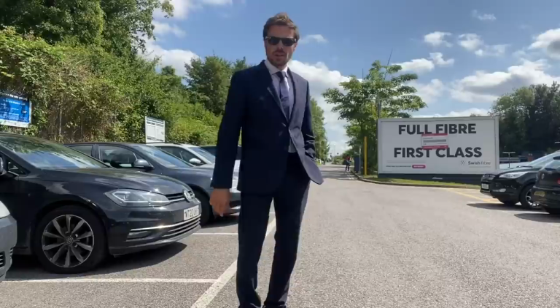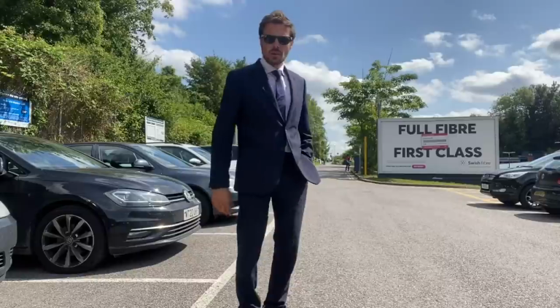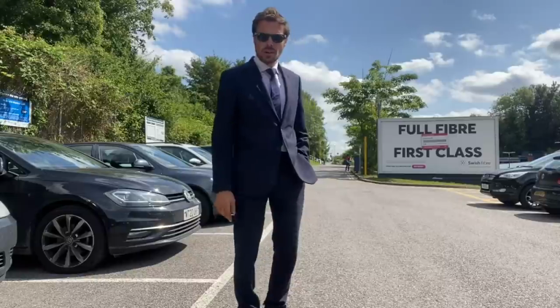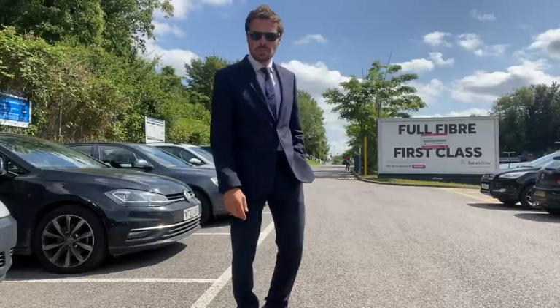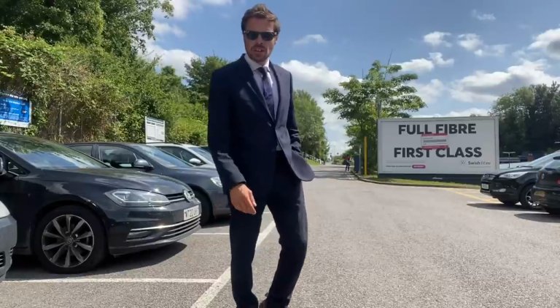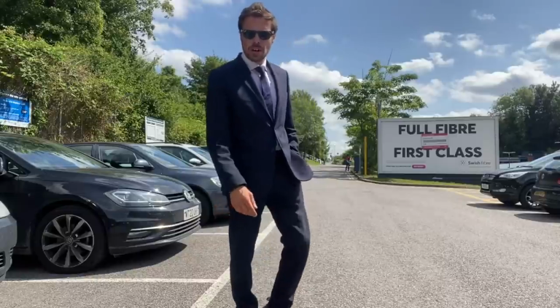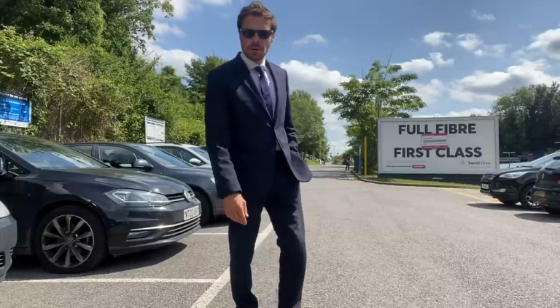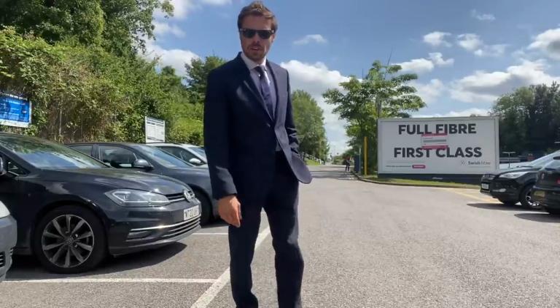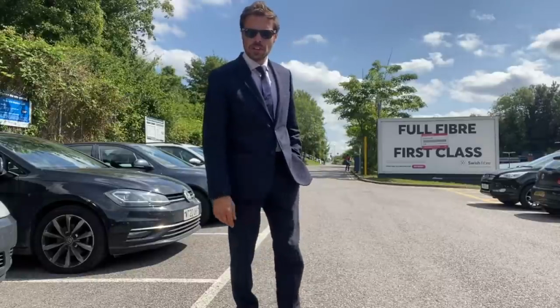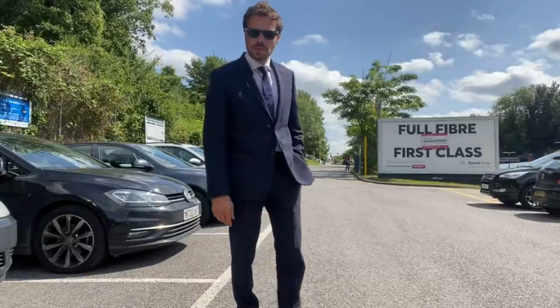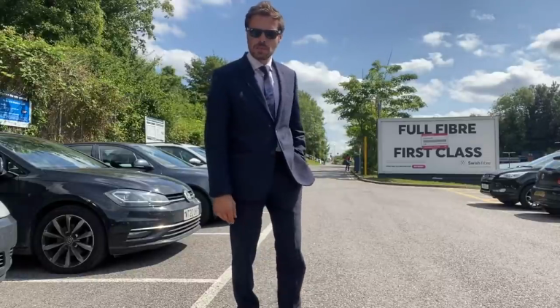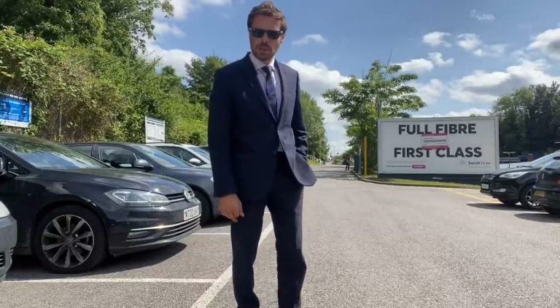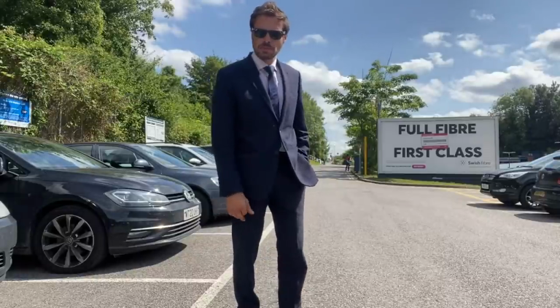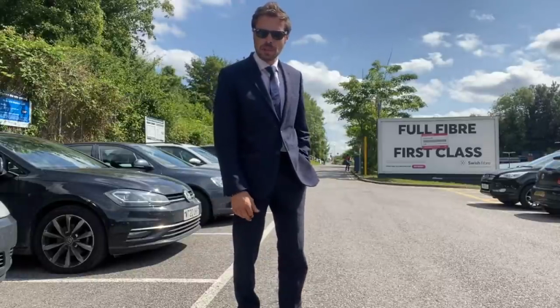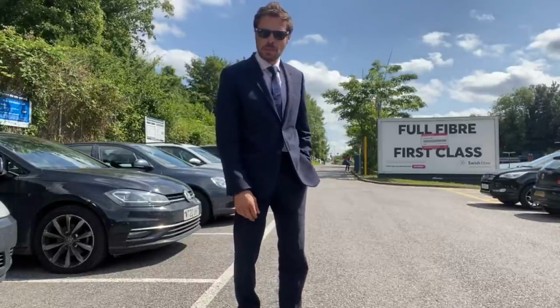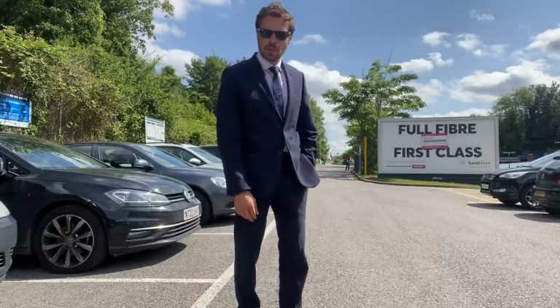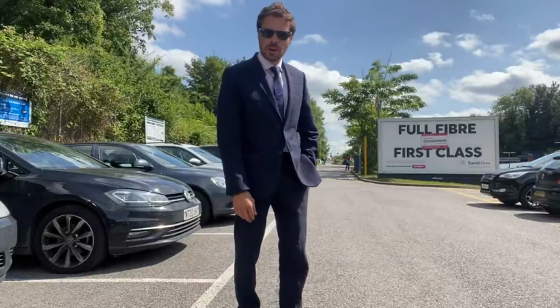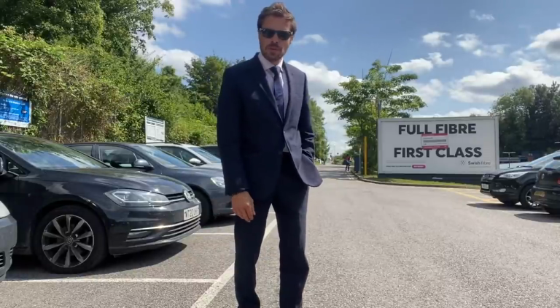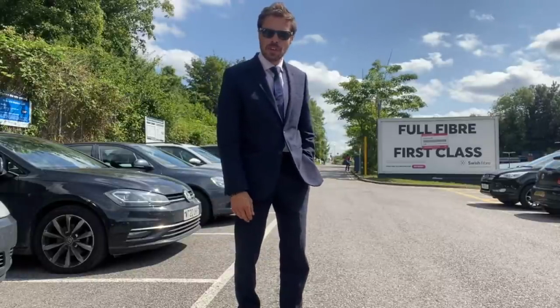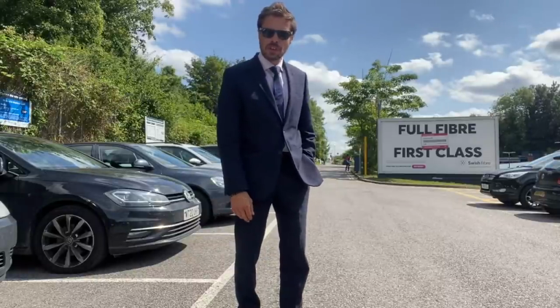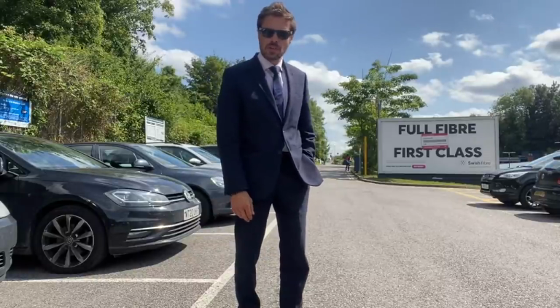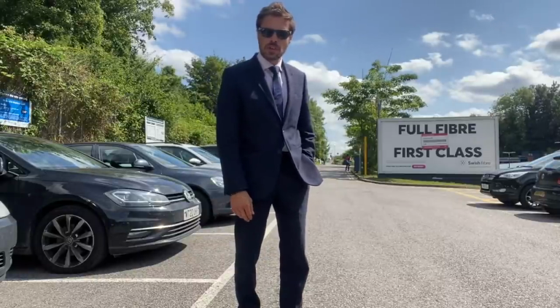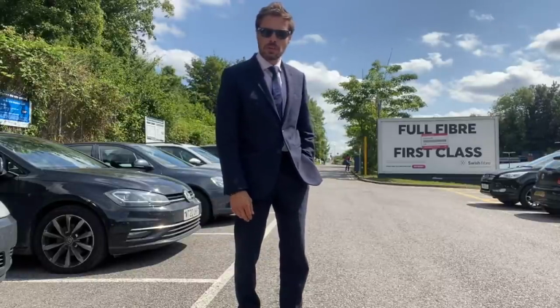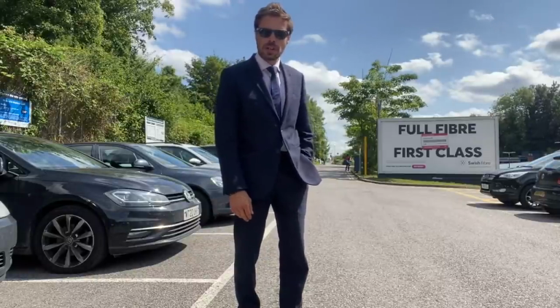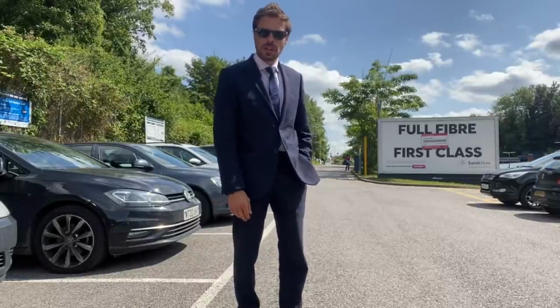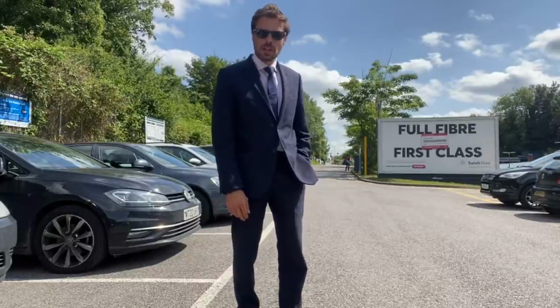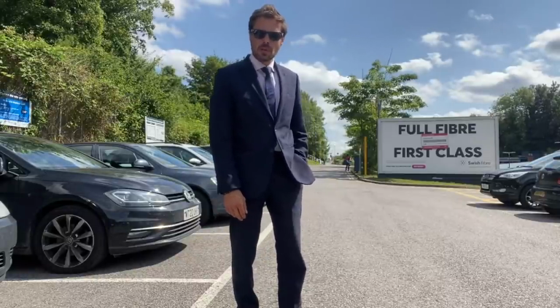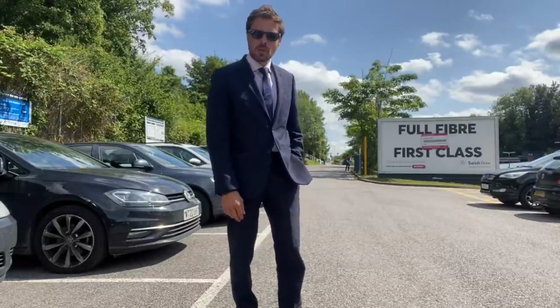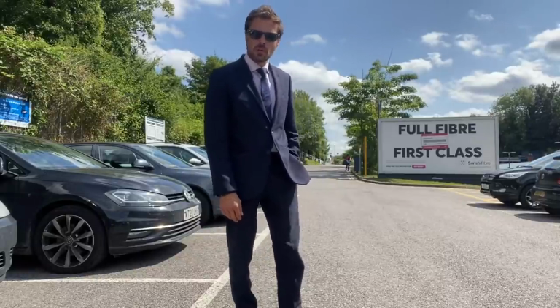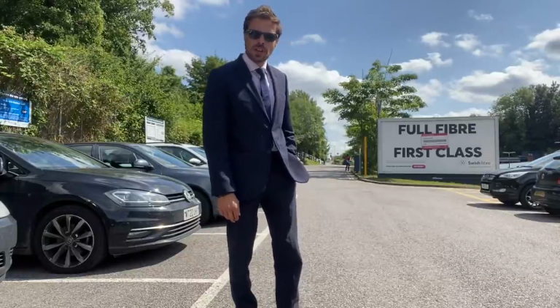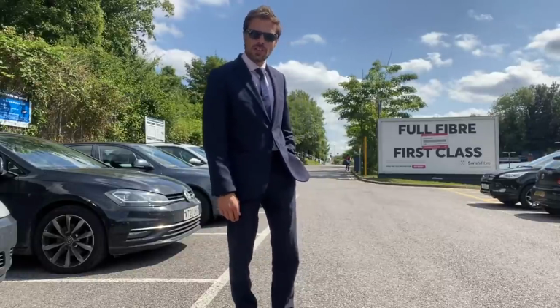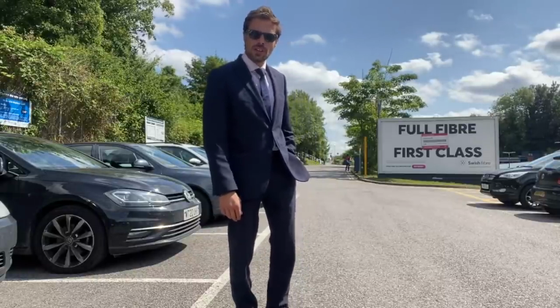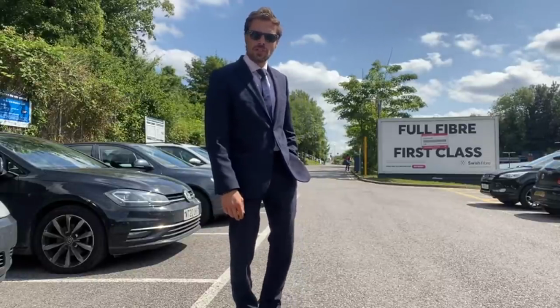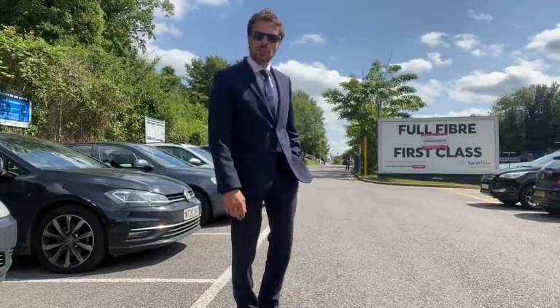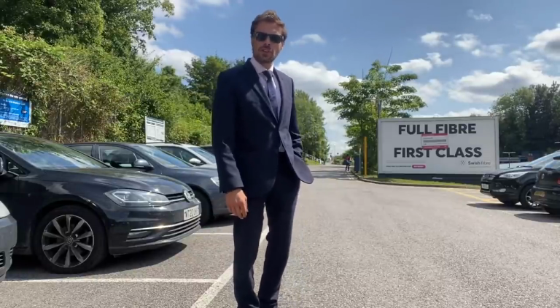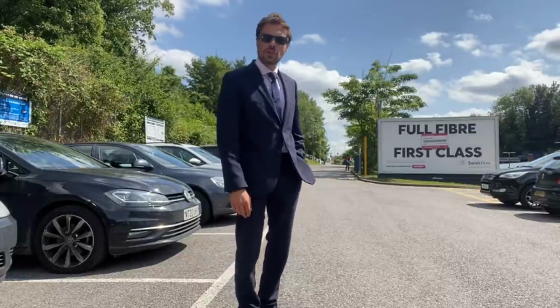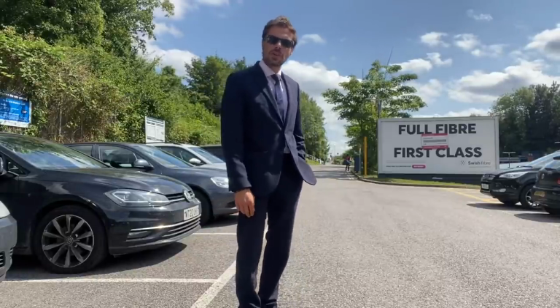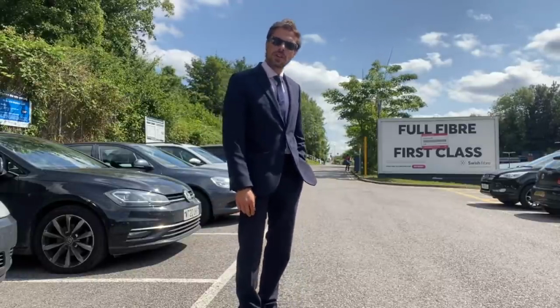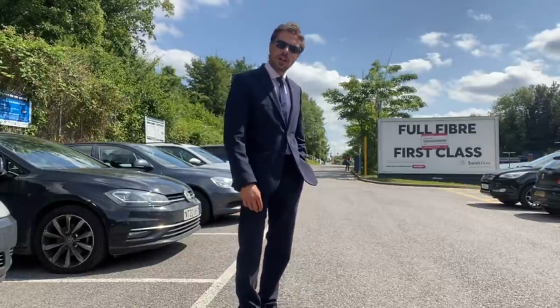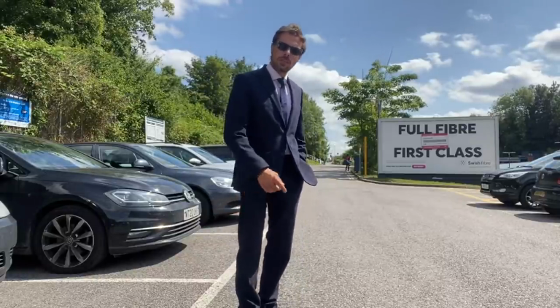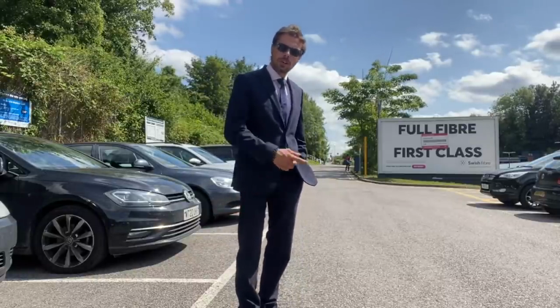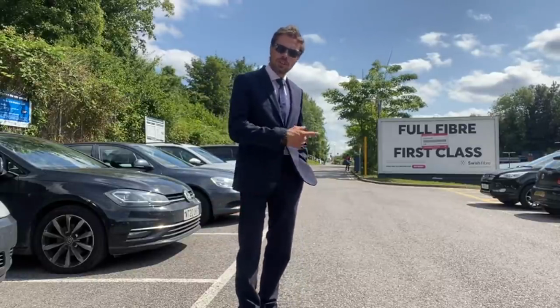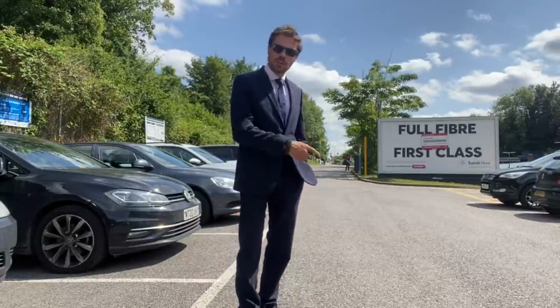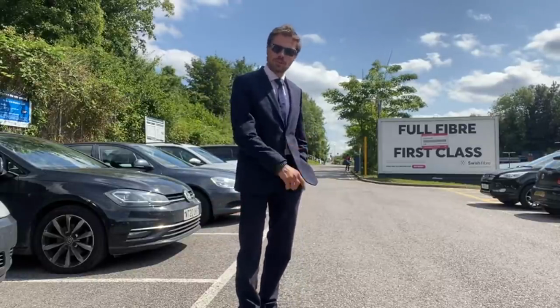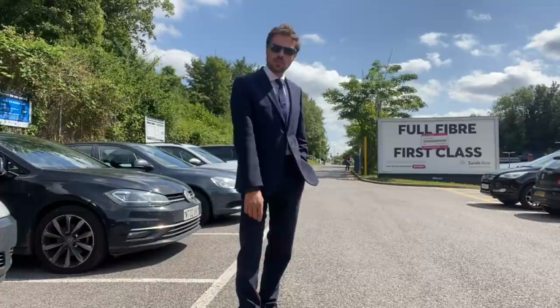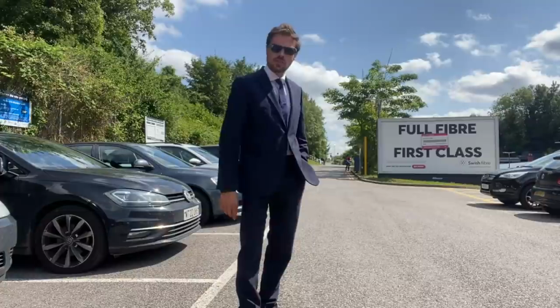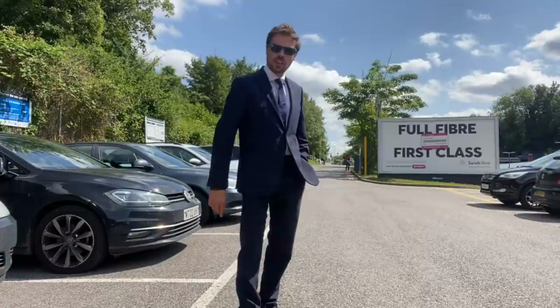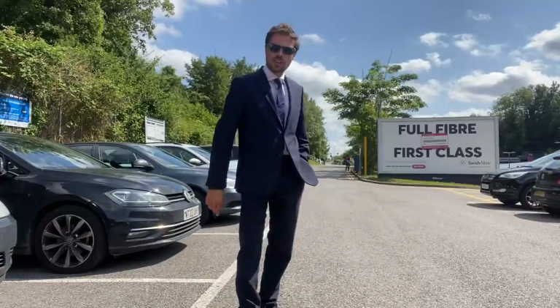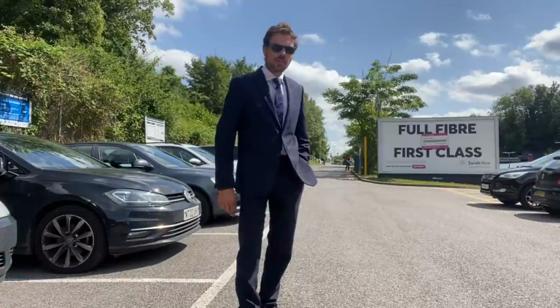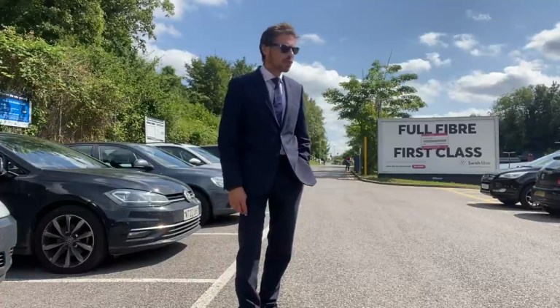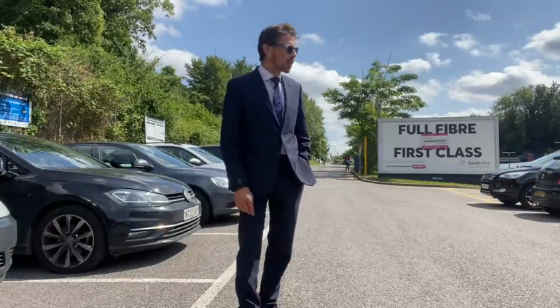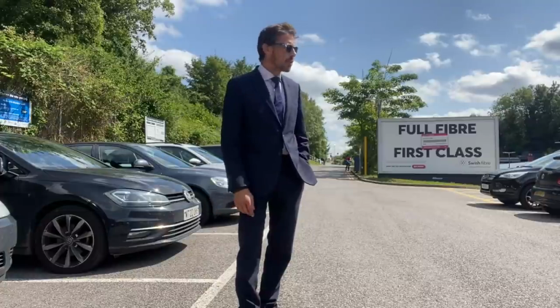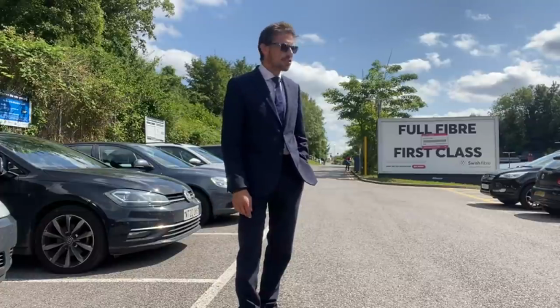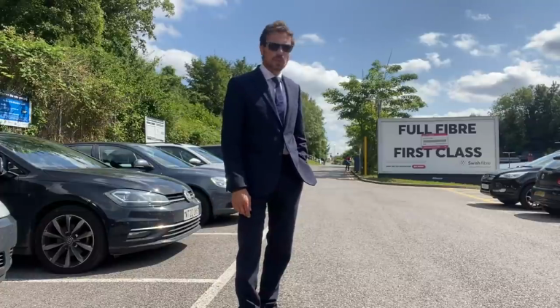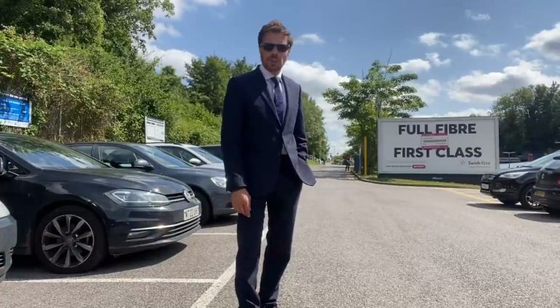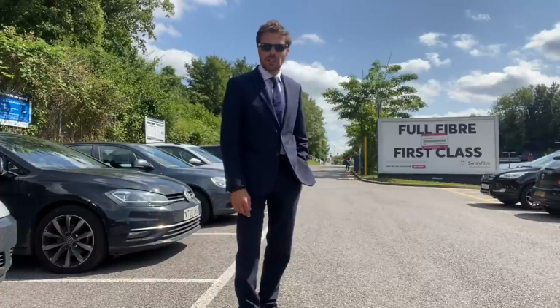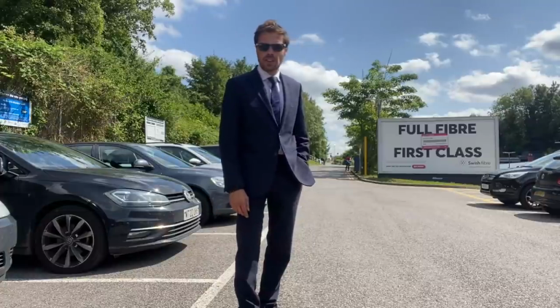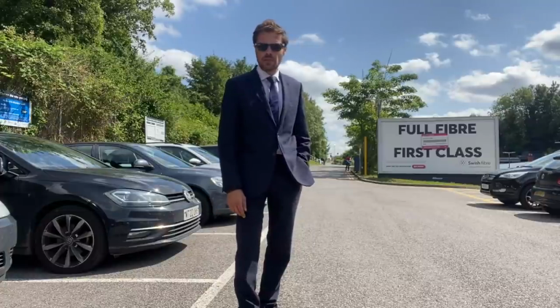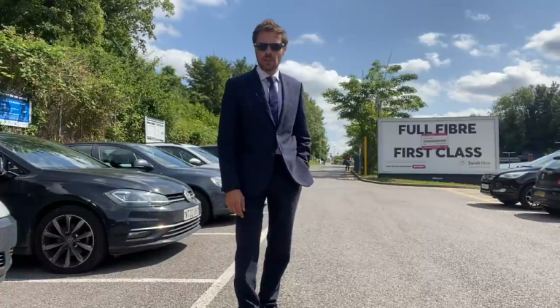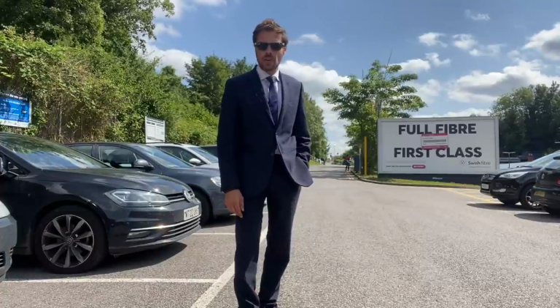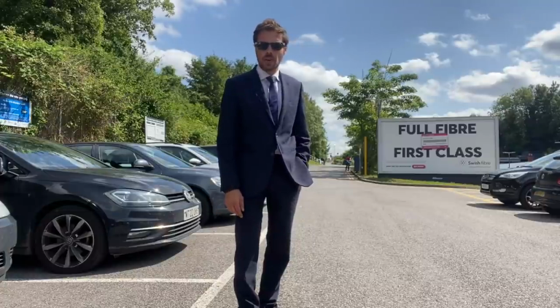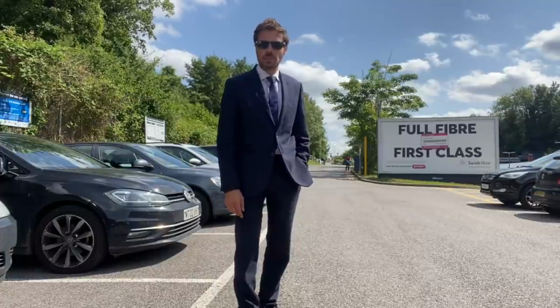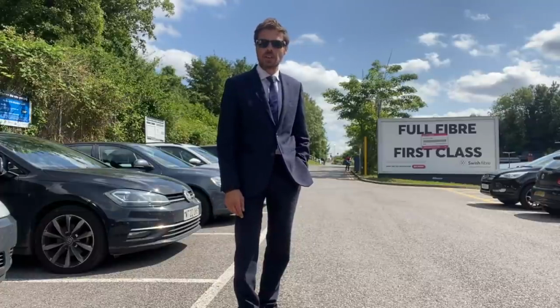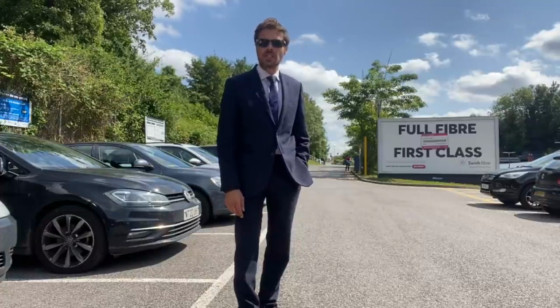Welcome to Narrowboat that James Built. I hope you're well, thanks for joining me. It's Wednesday afternoon and I'm at Gerrards Cross Station. I've got to go into the West End for a quick meeting.